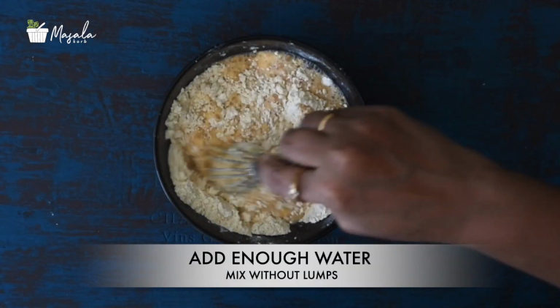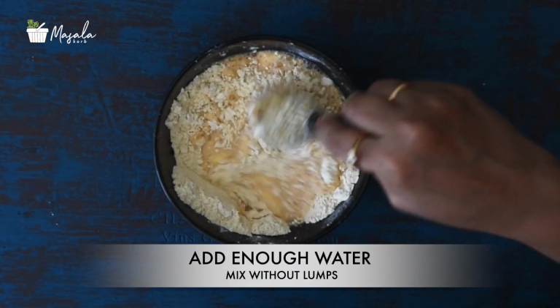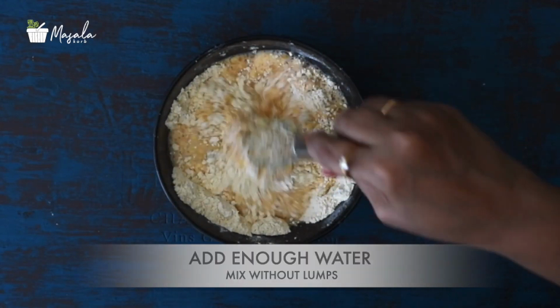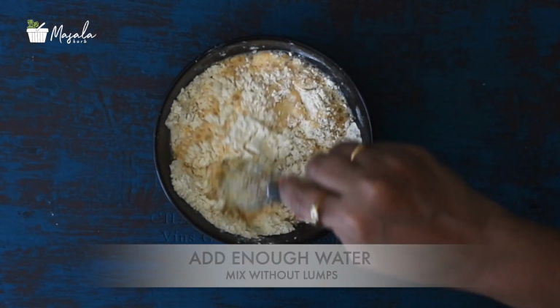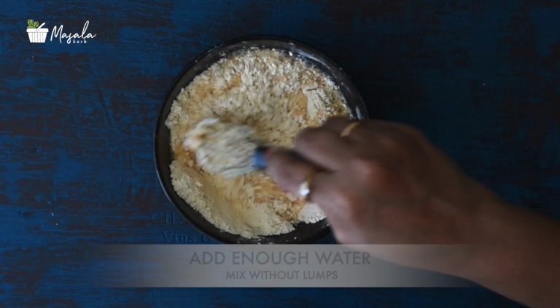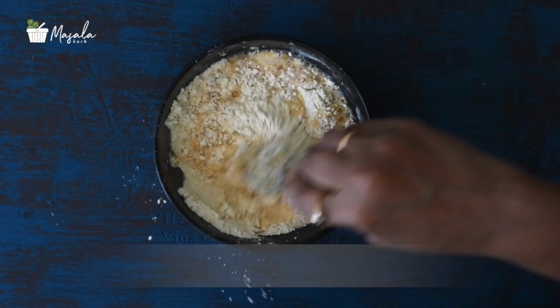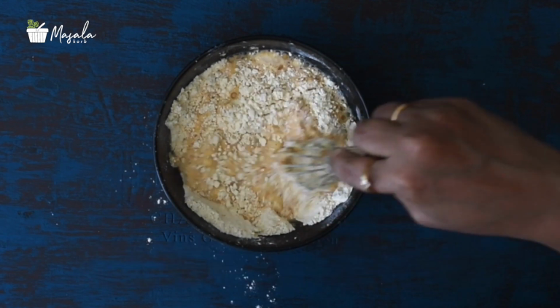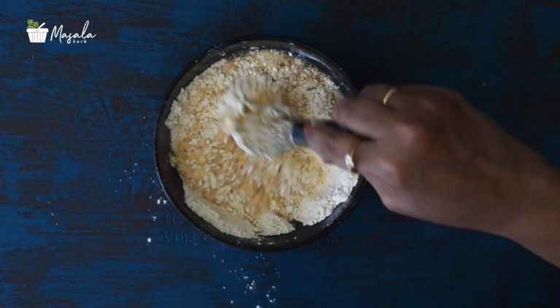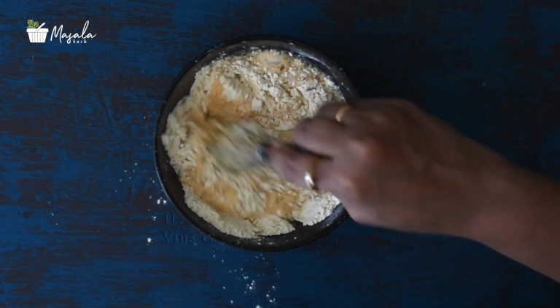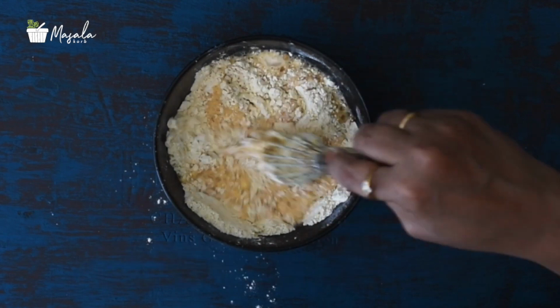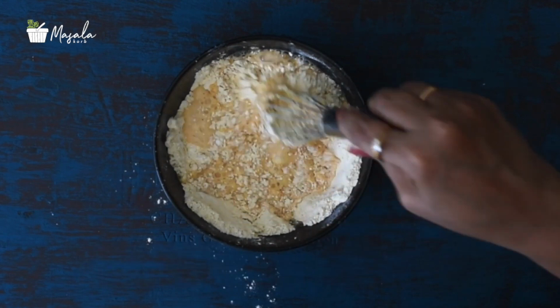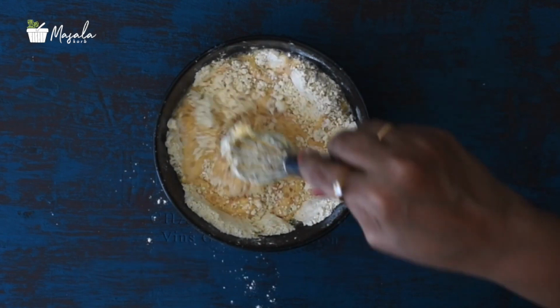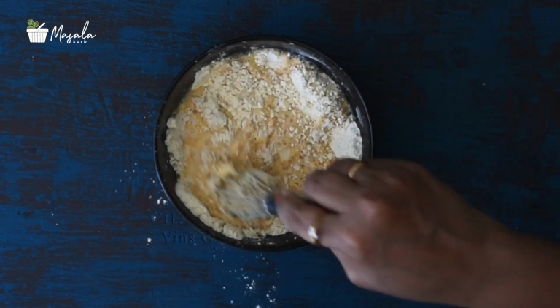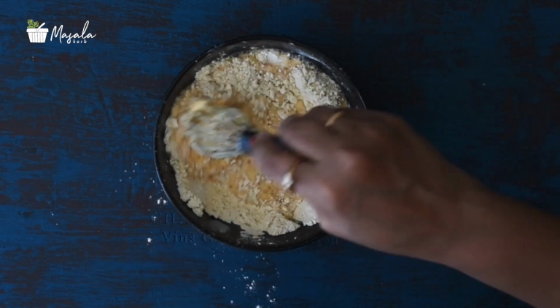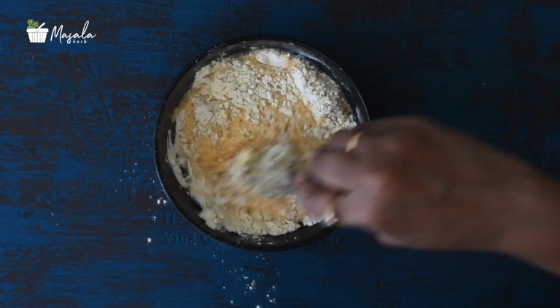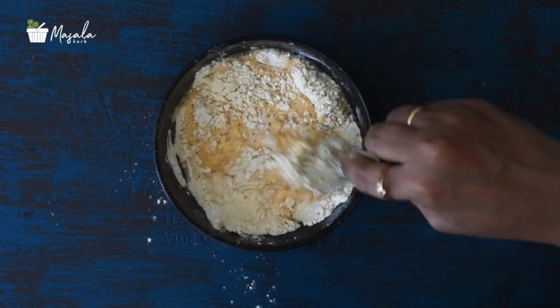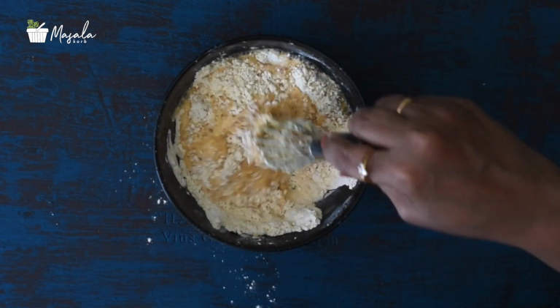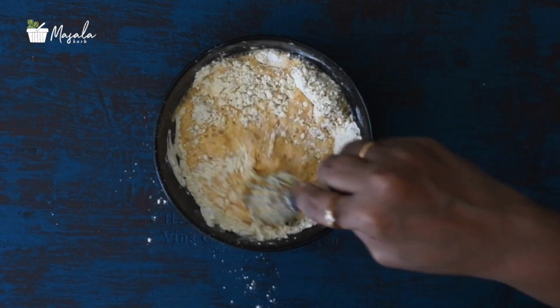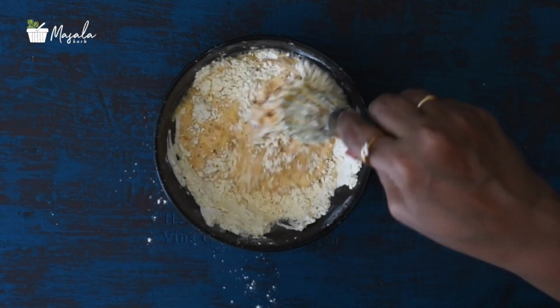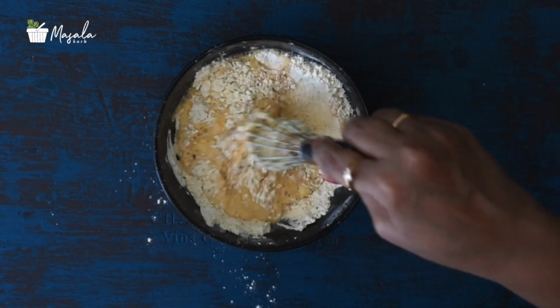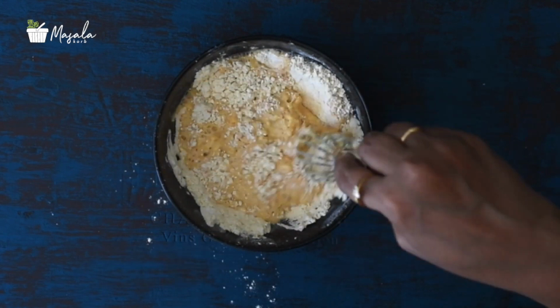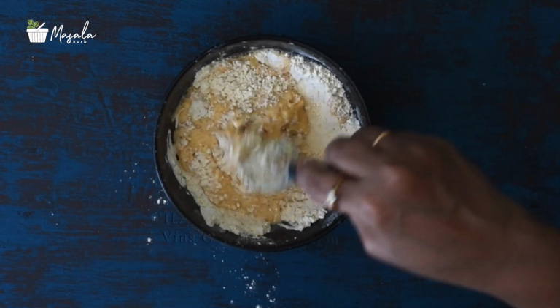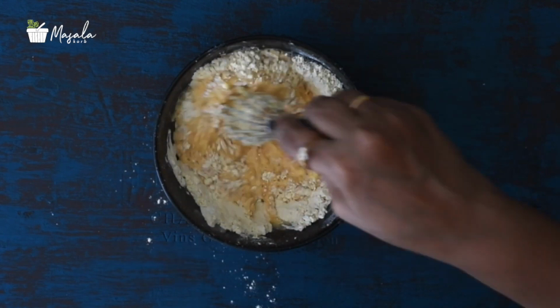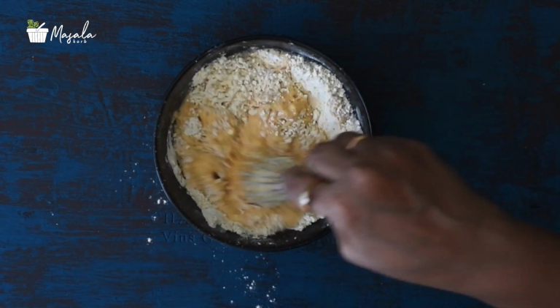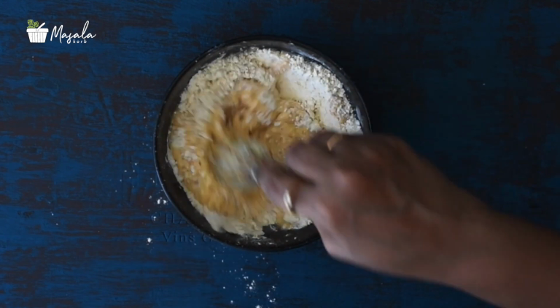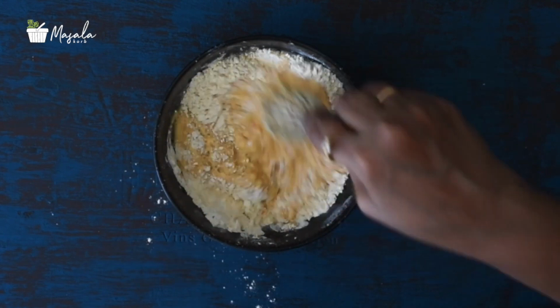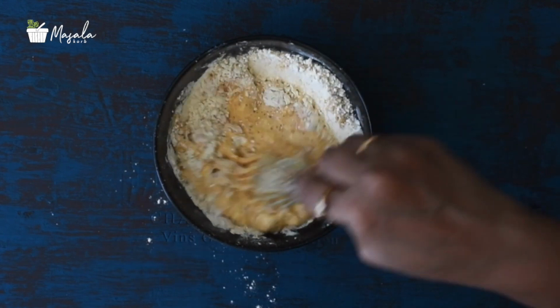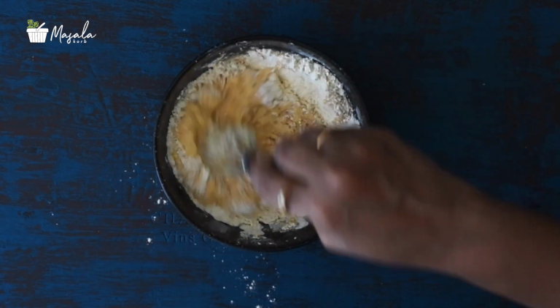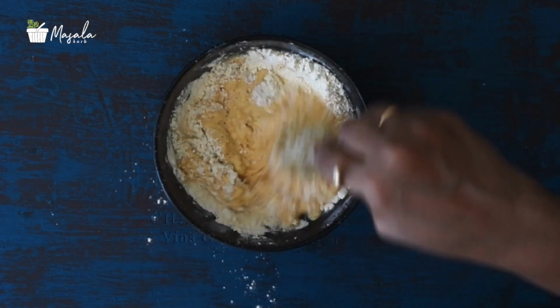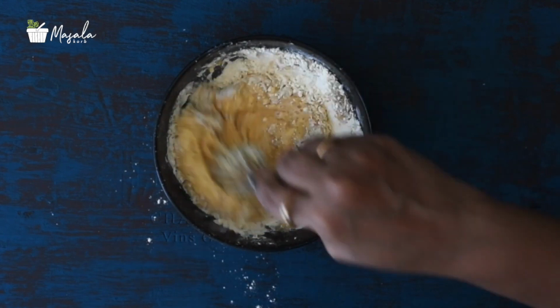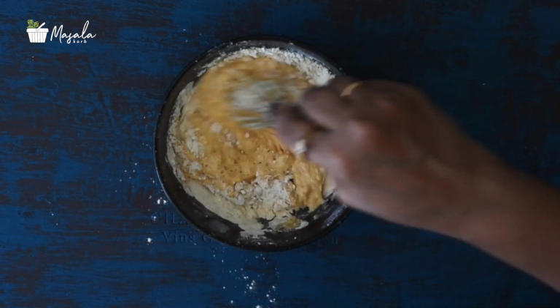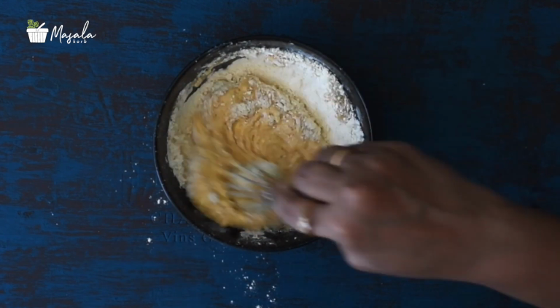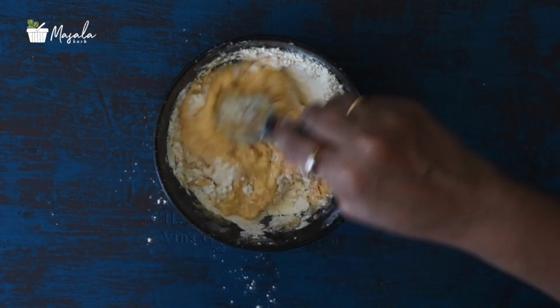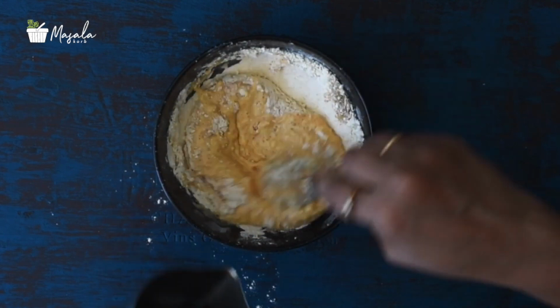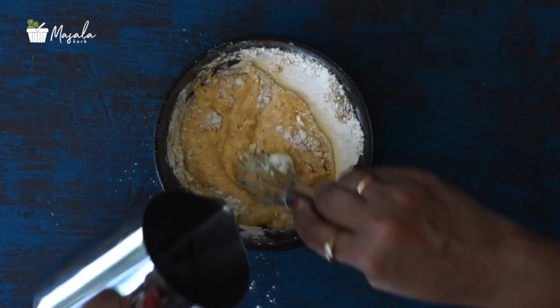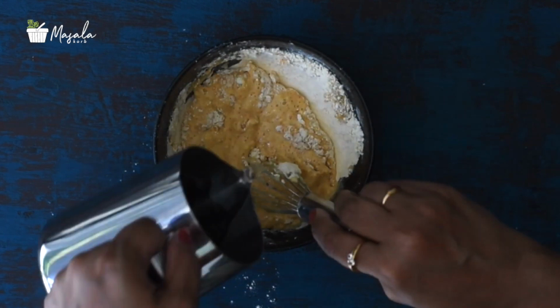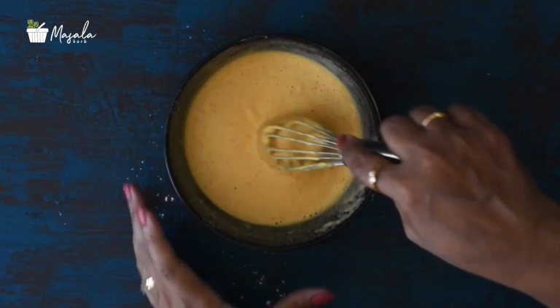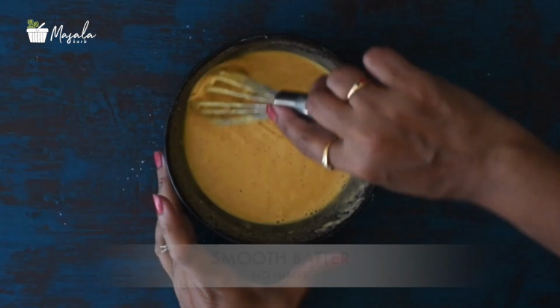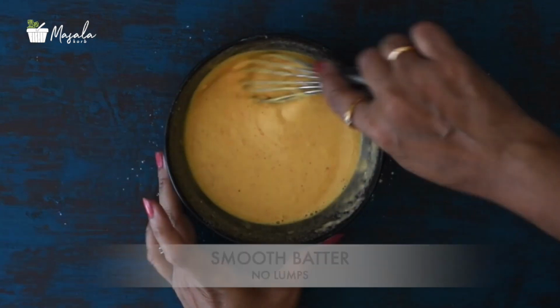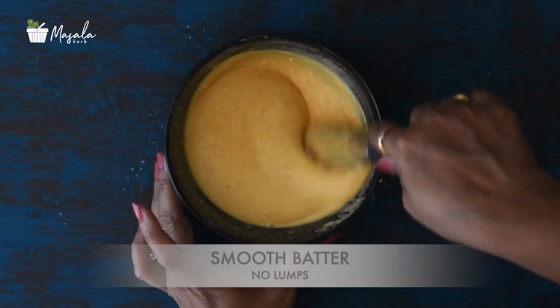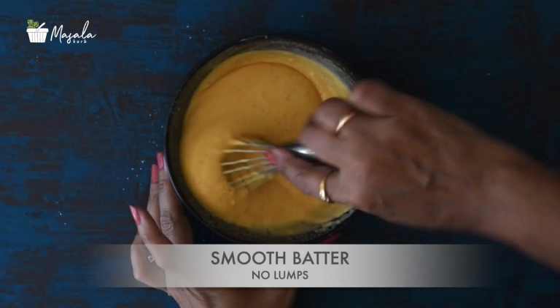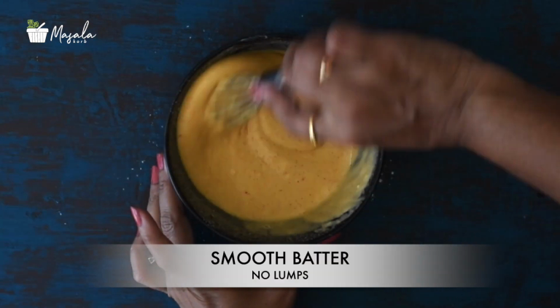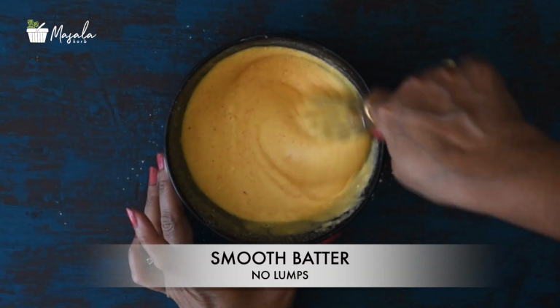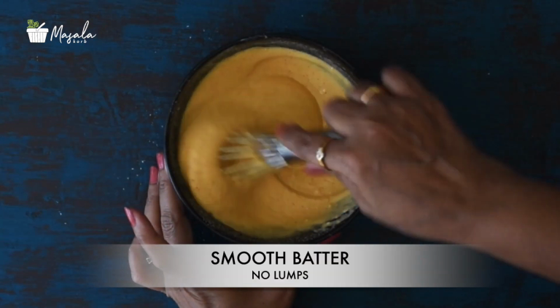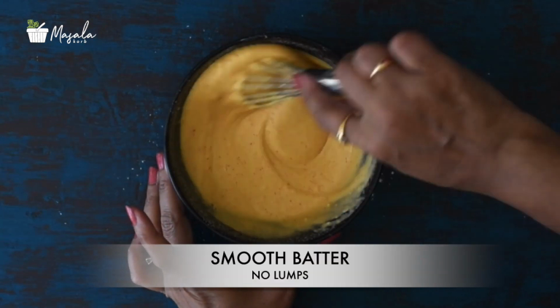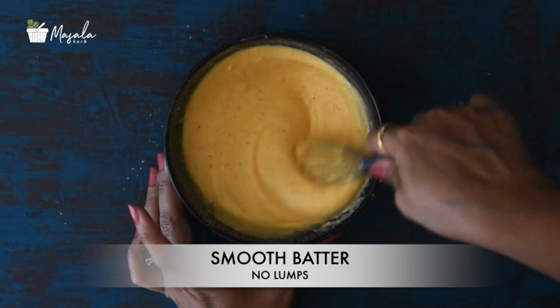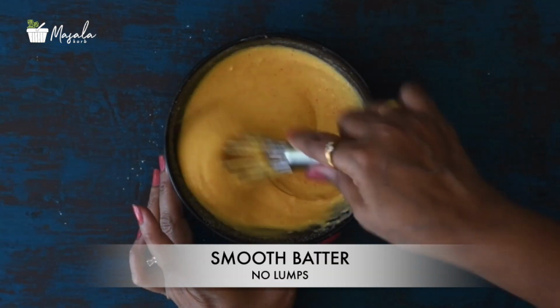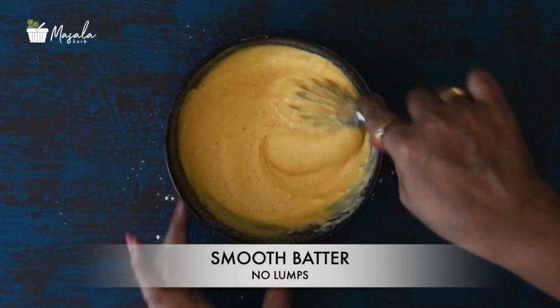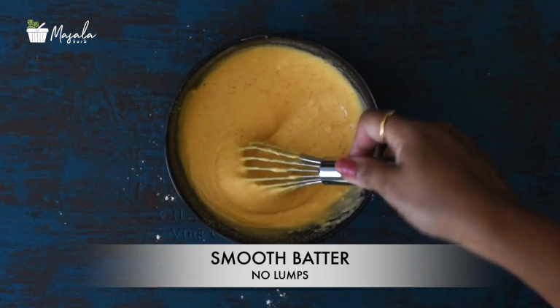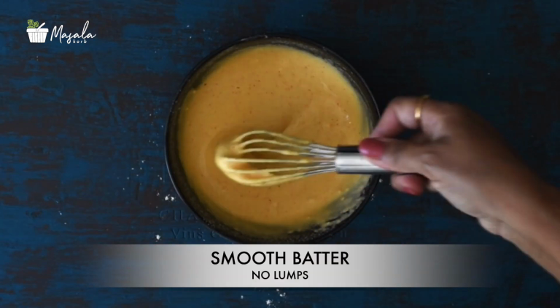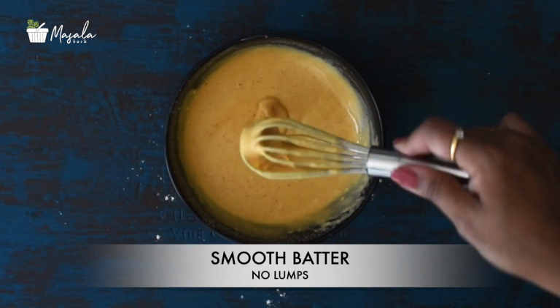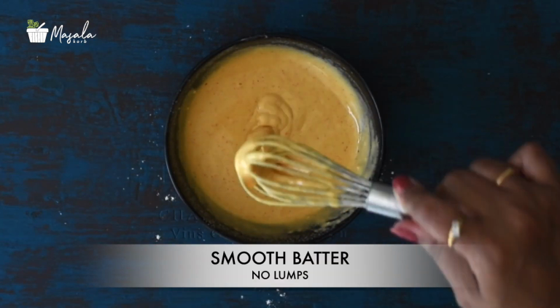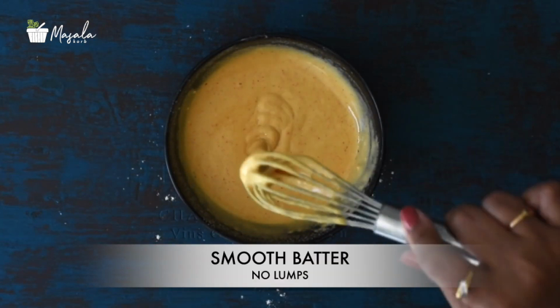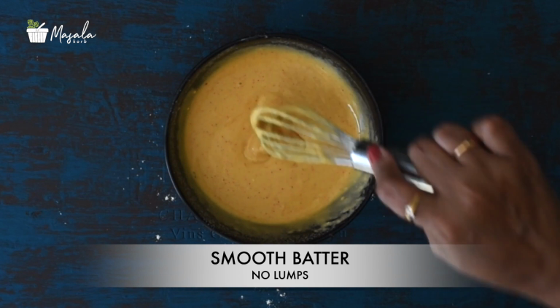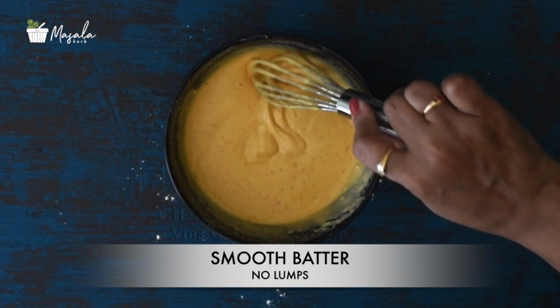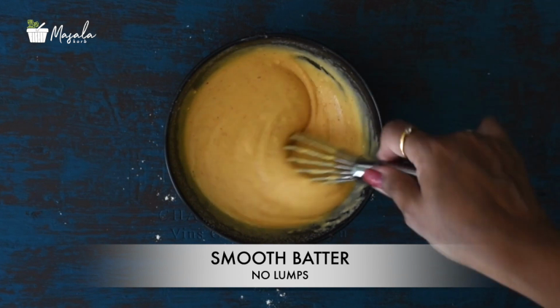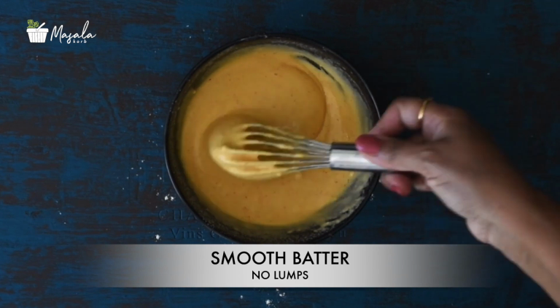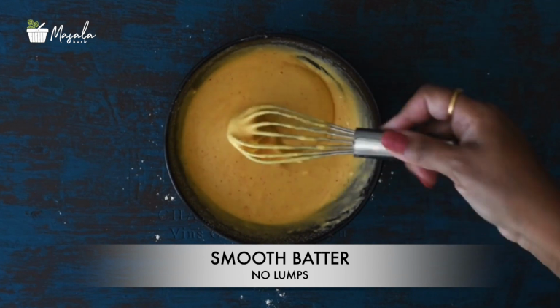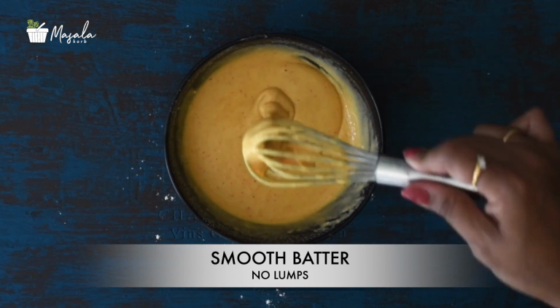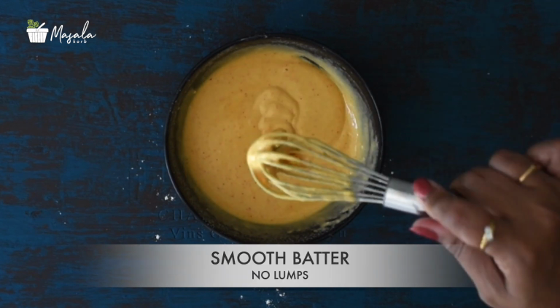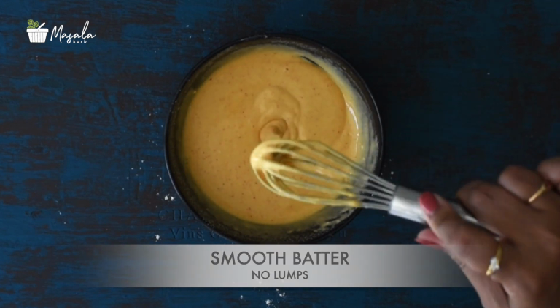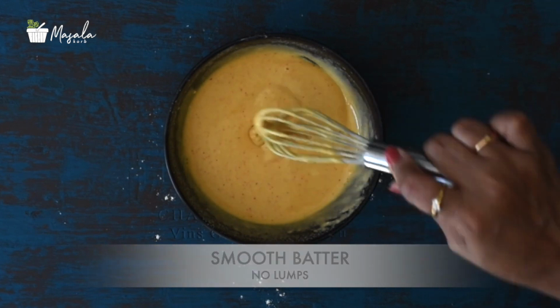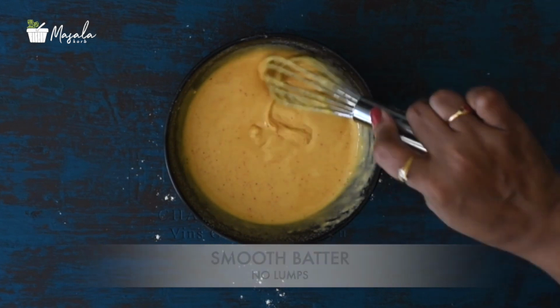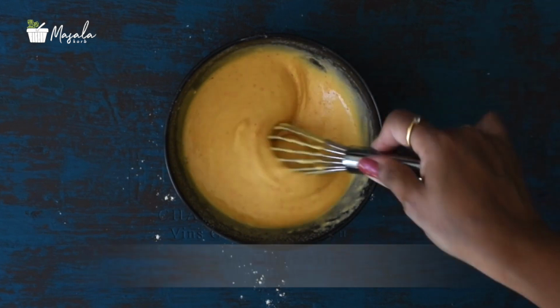I made some boondi for another recipe, so I'm using some of it for this recipe — it's not that I'm making boondi just for this right now, as that would be too much effort.